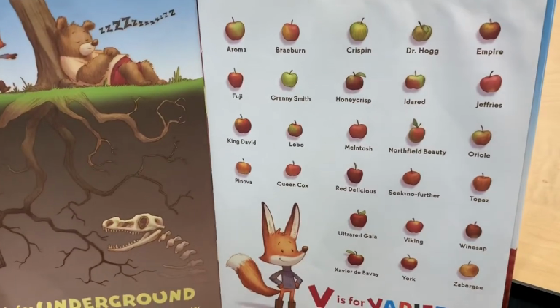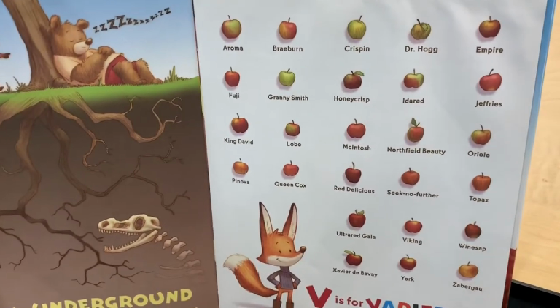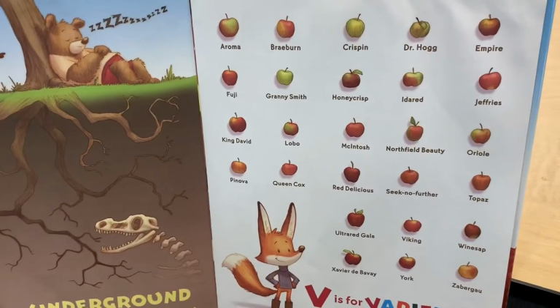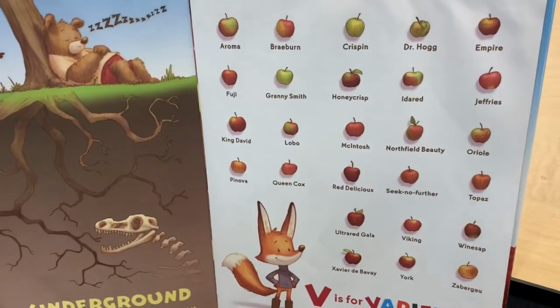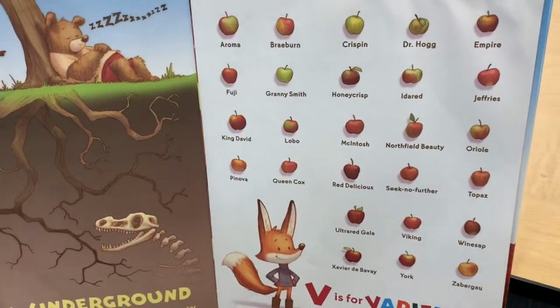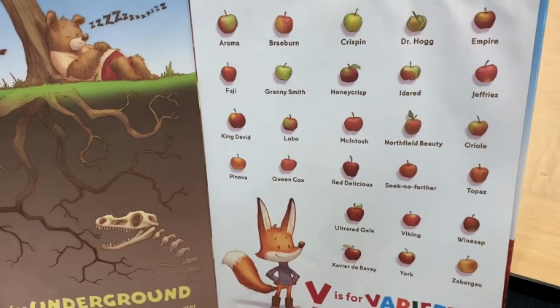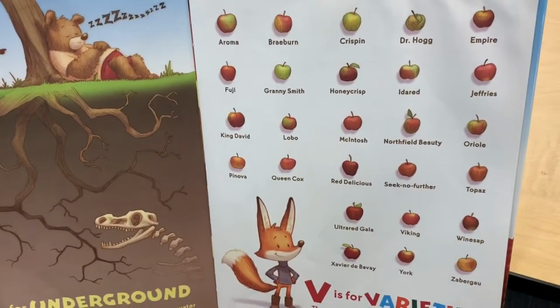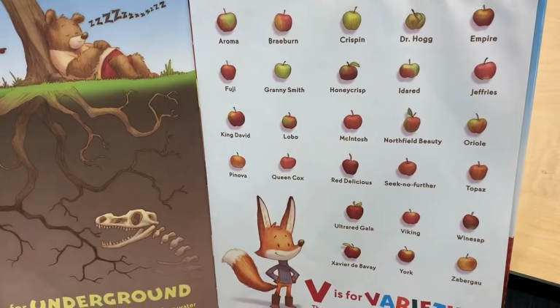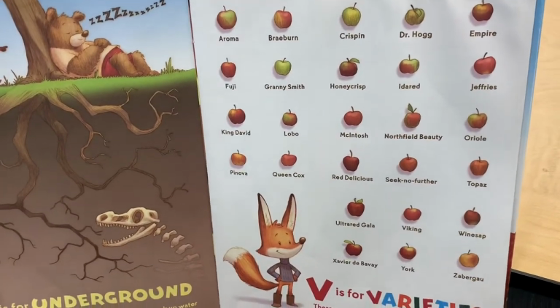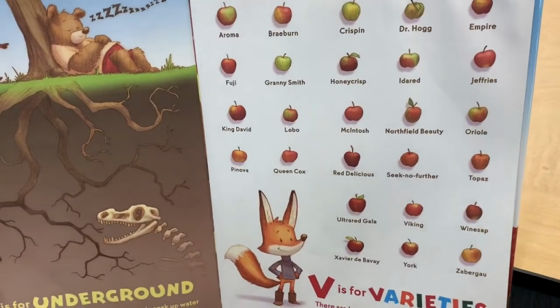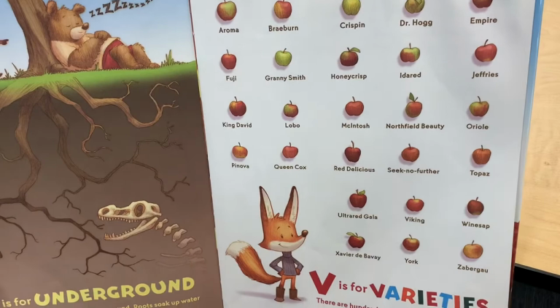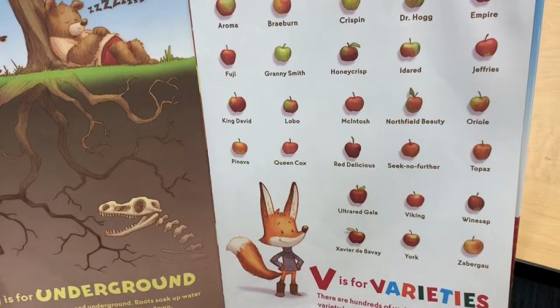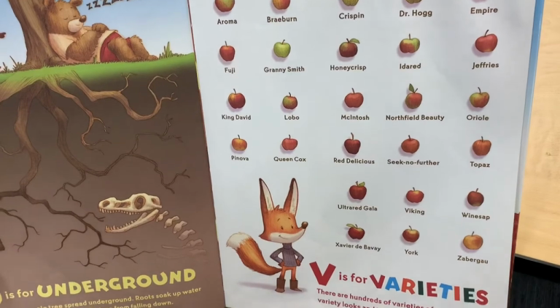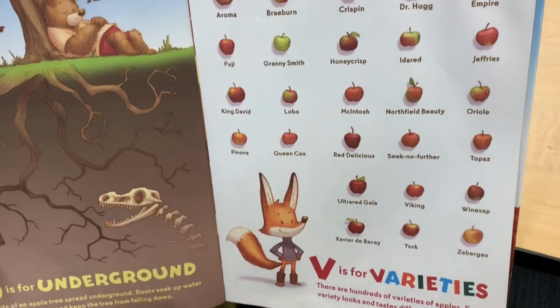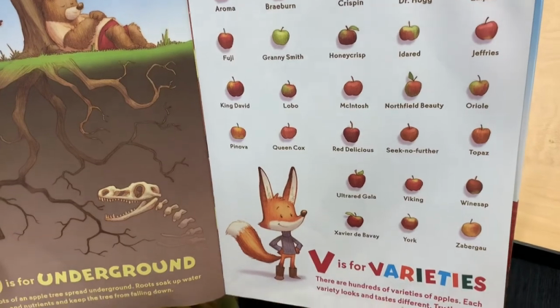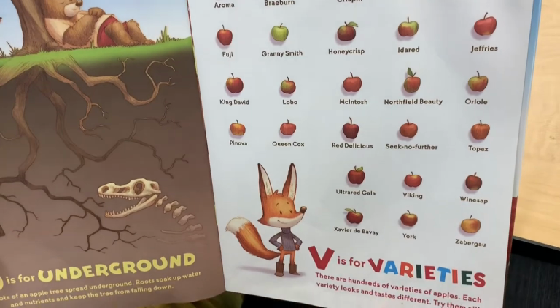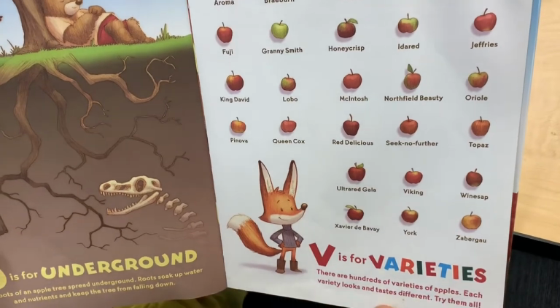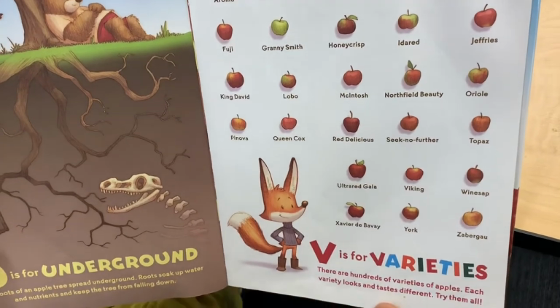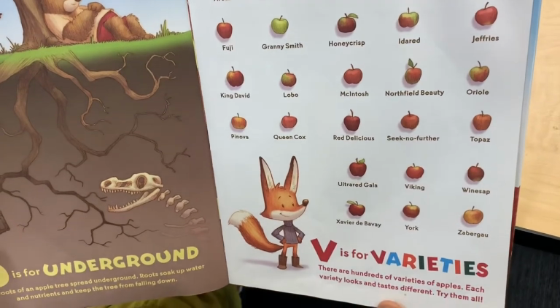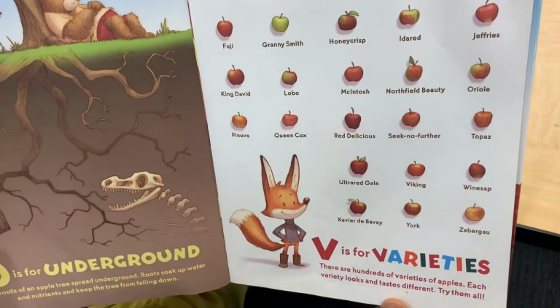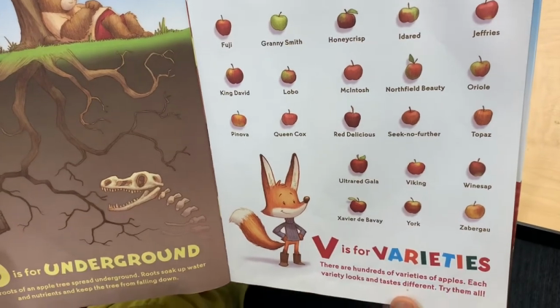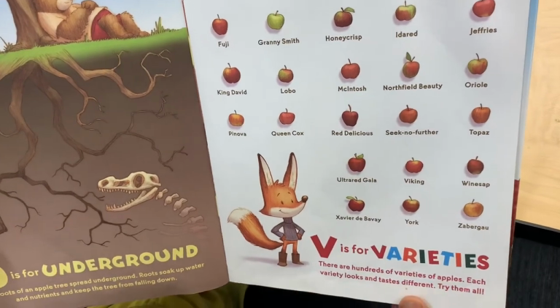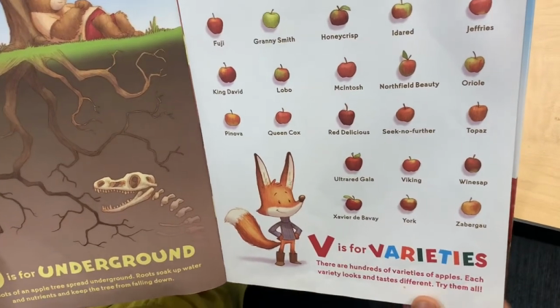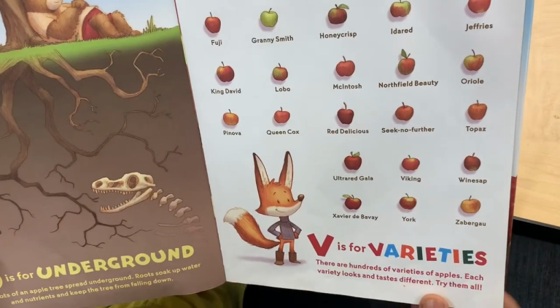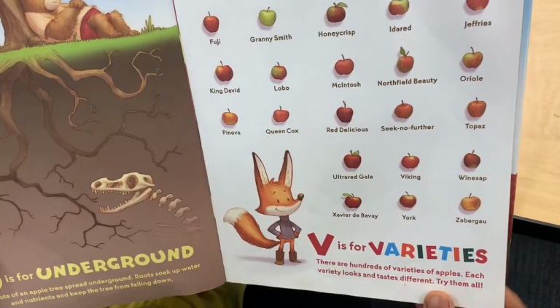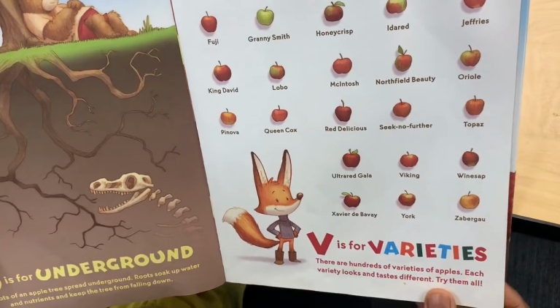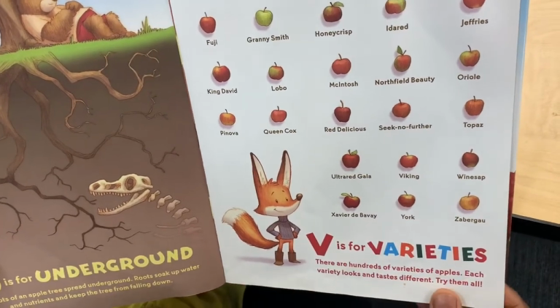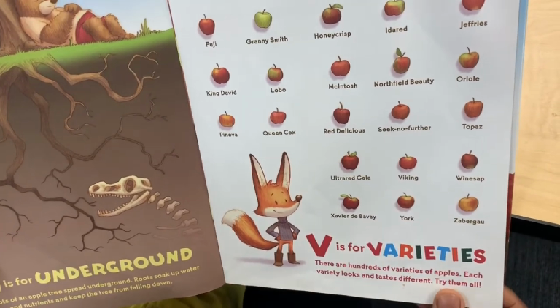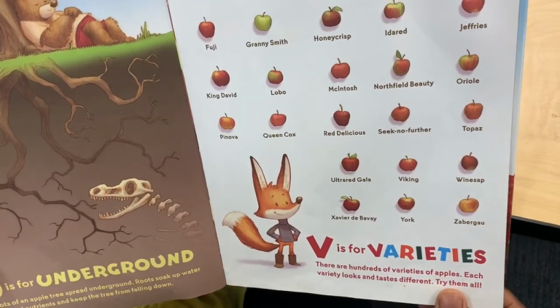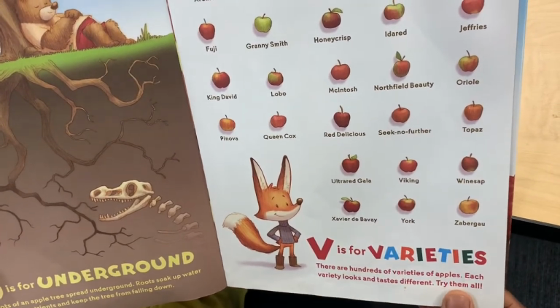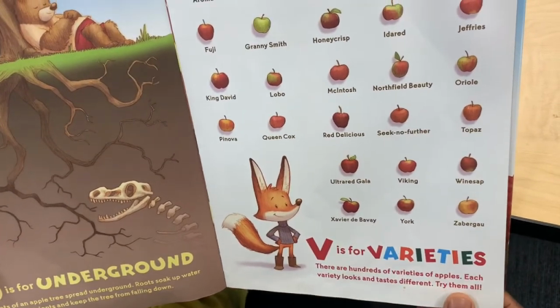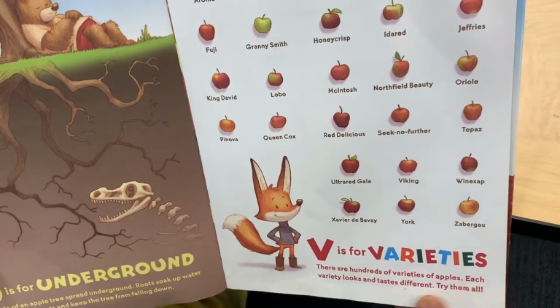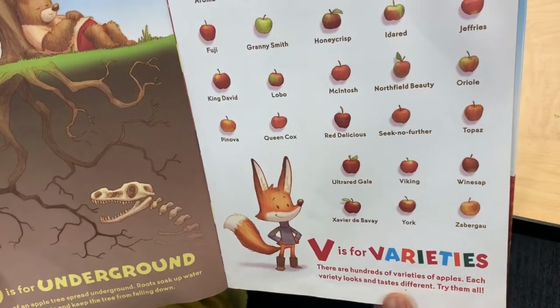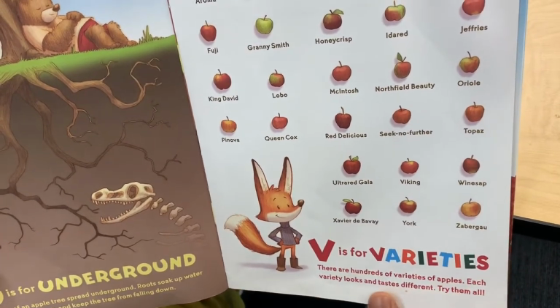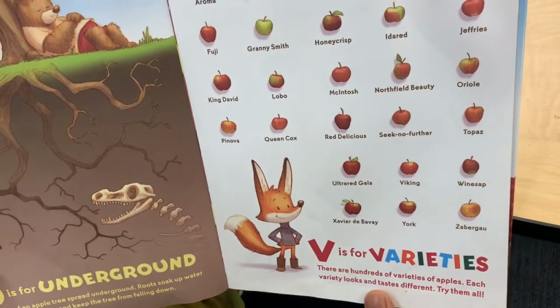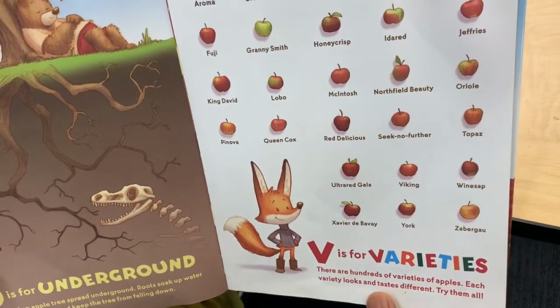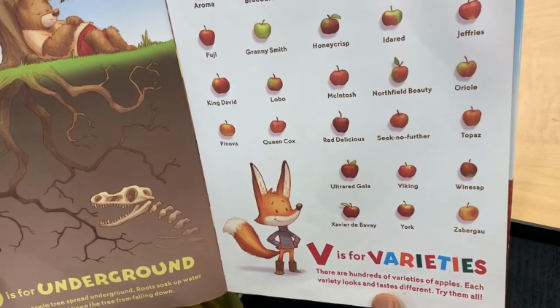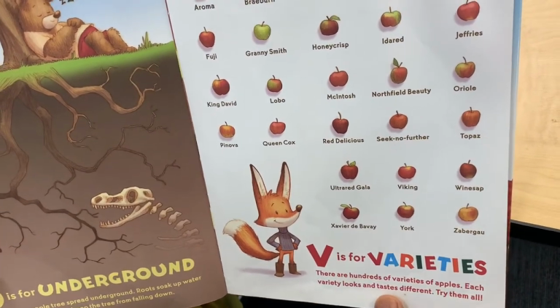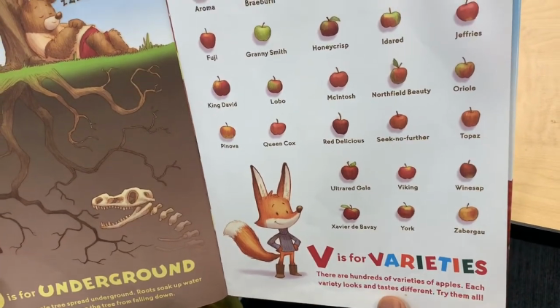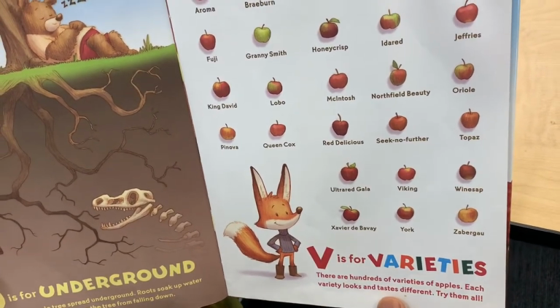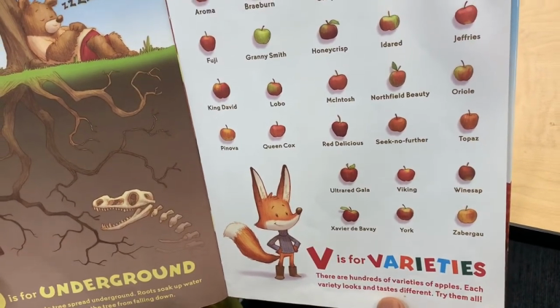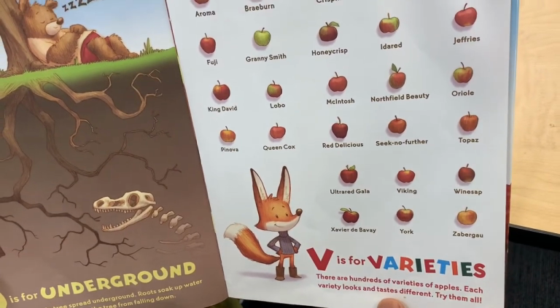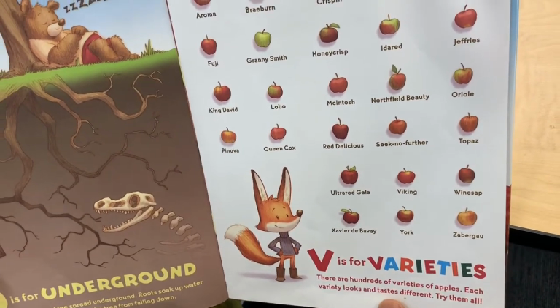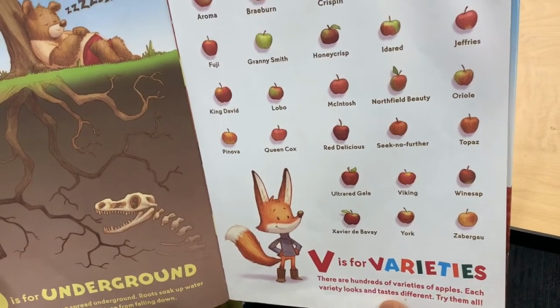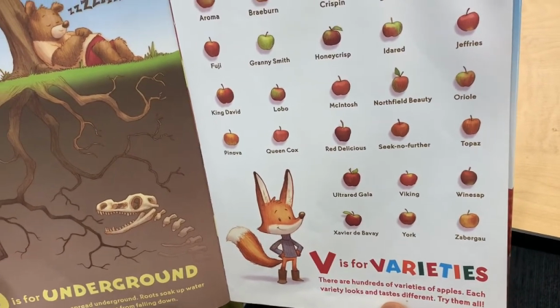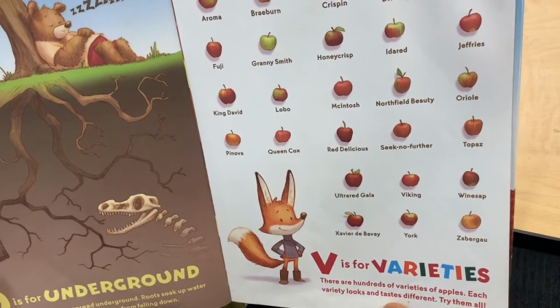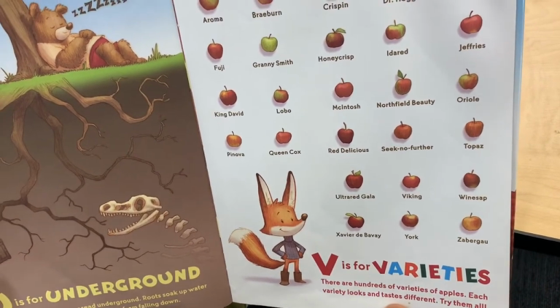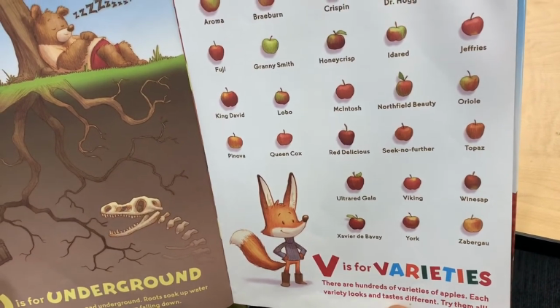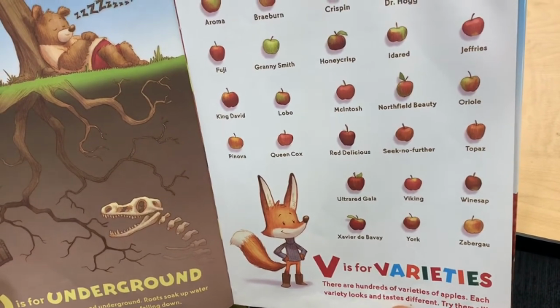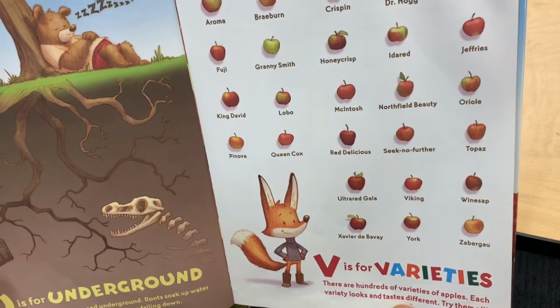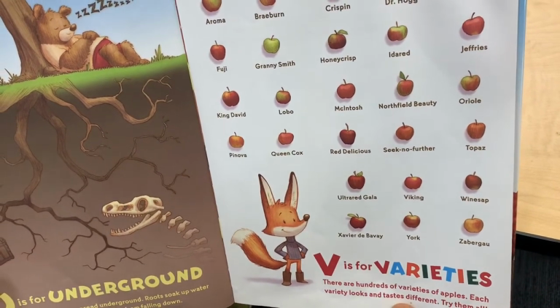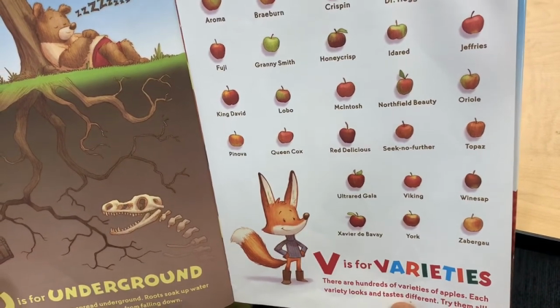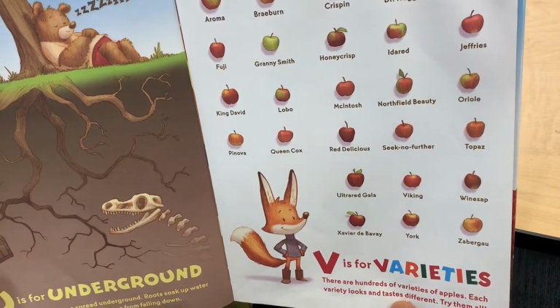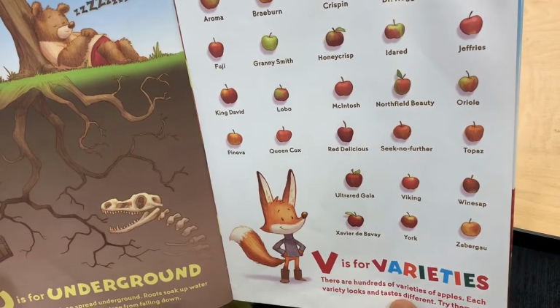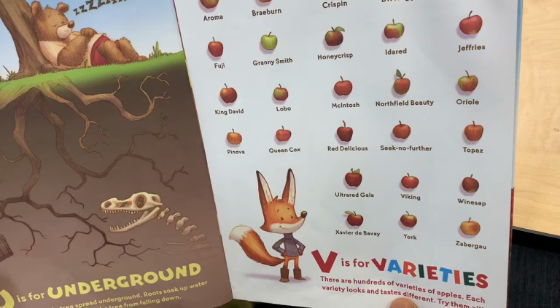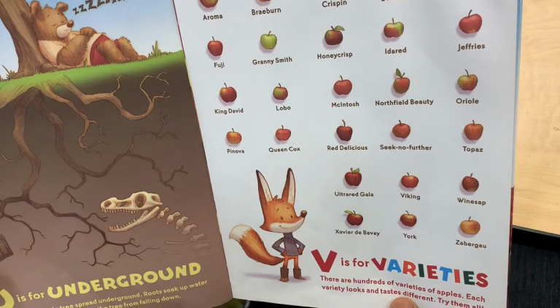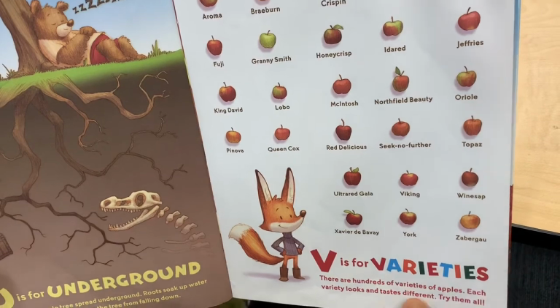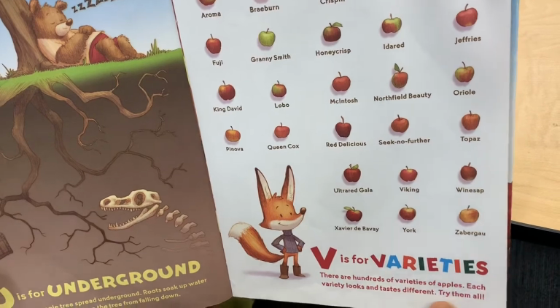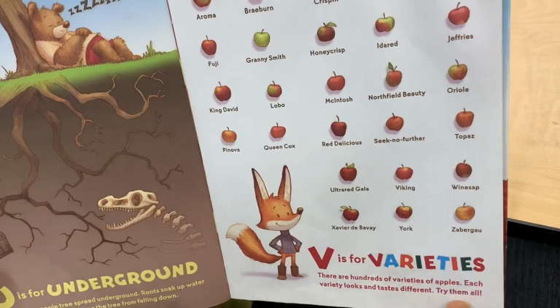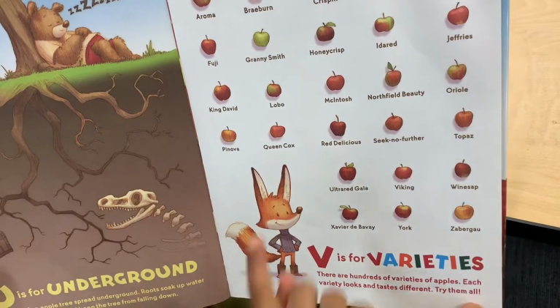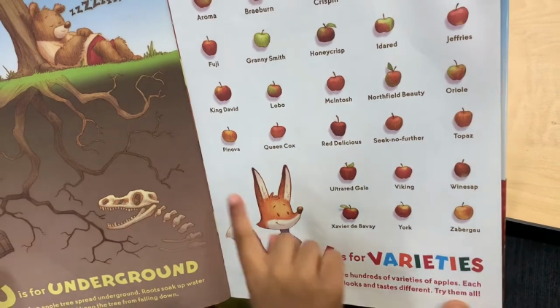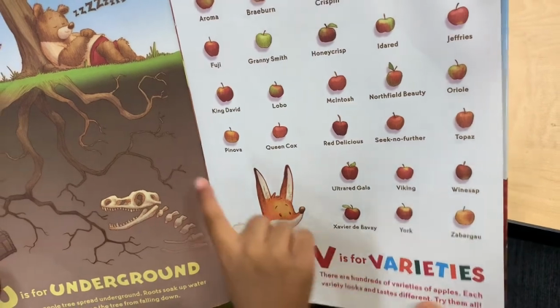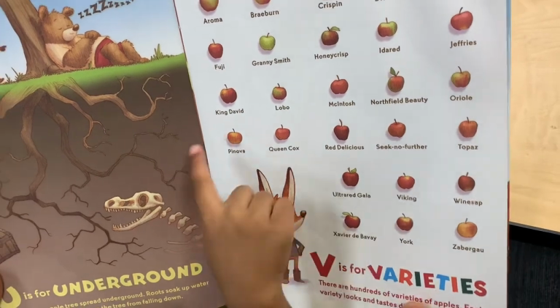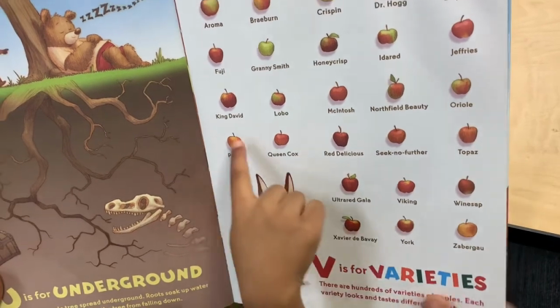V is for Varieties. There are hundreds of varieties of apples. Each variety looks and tastes different. Try them all!